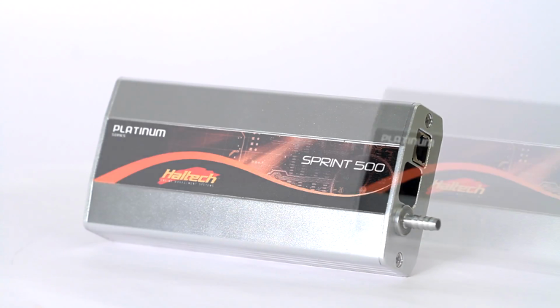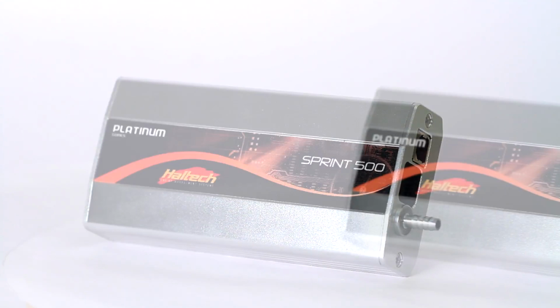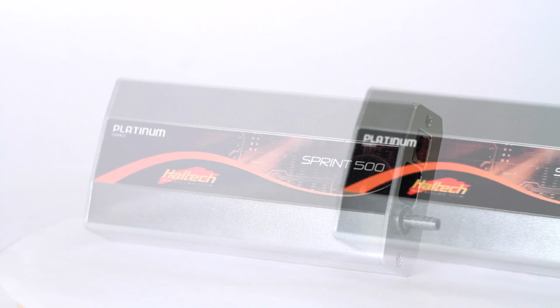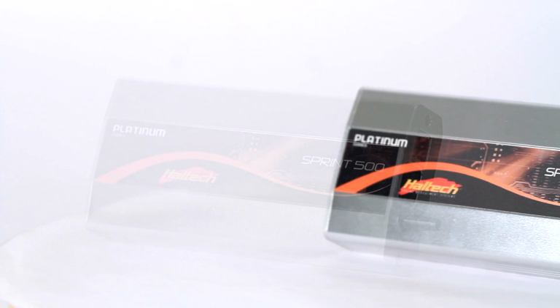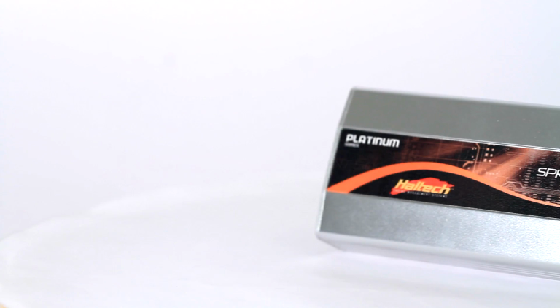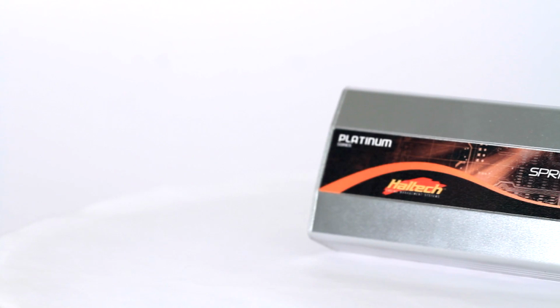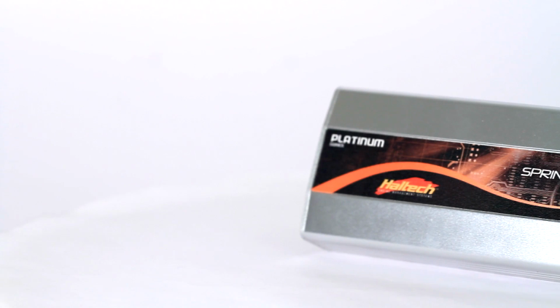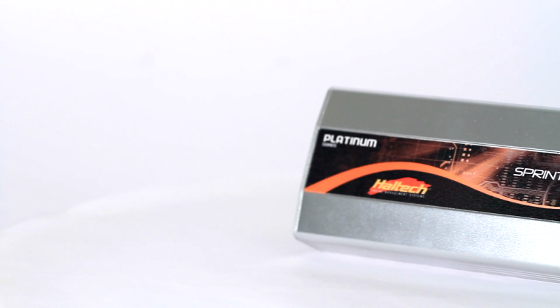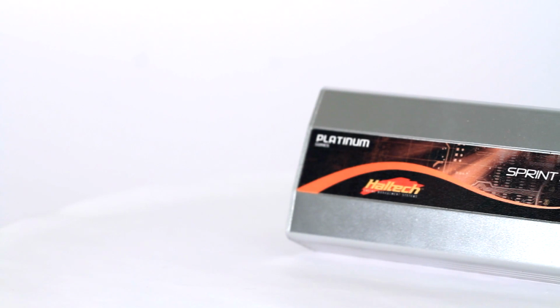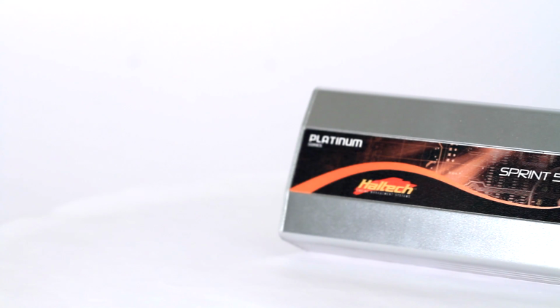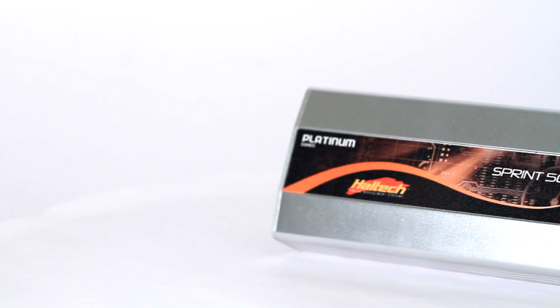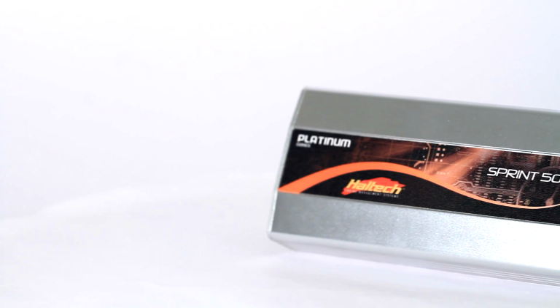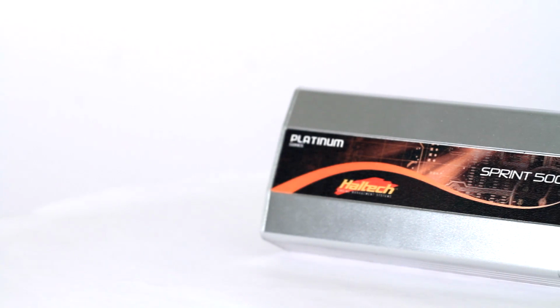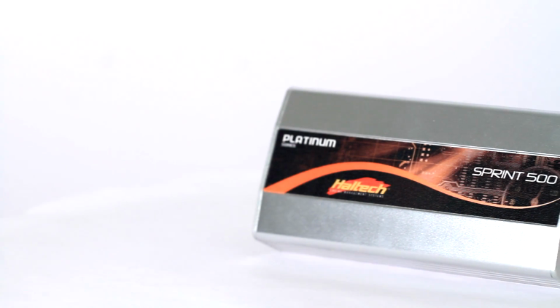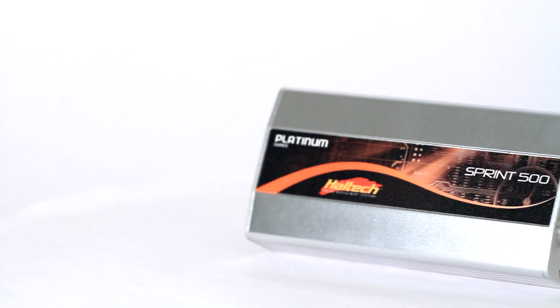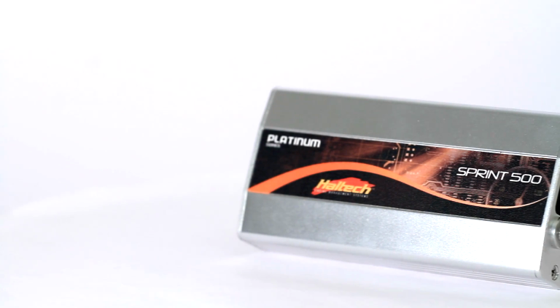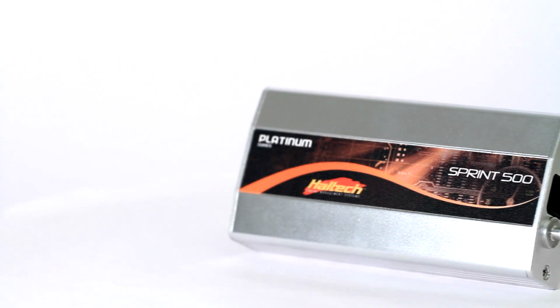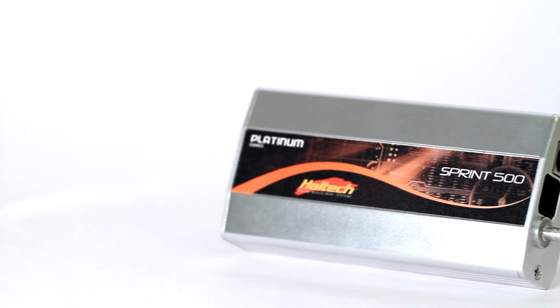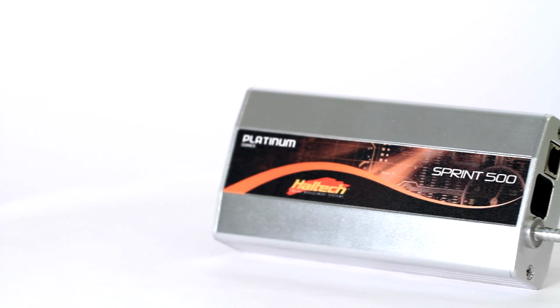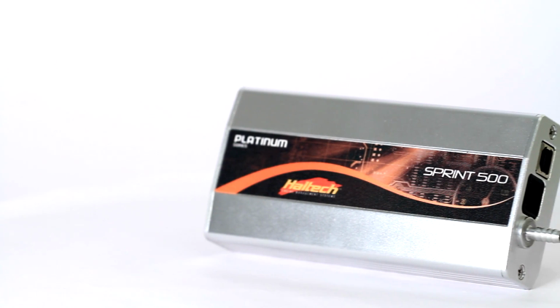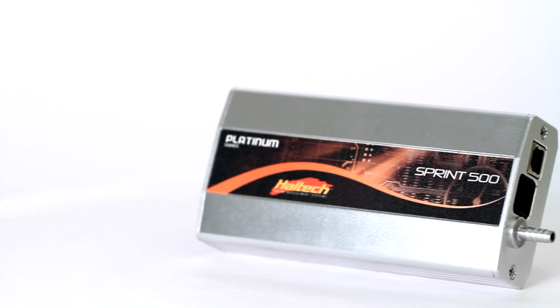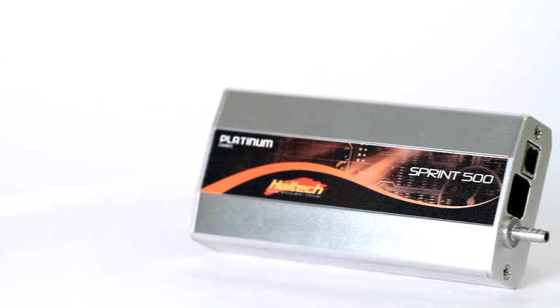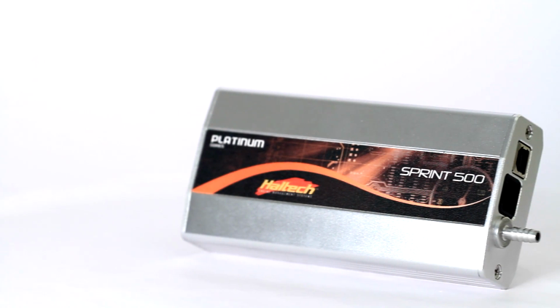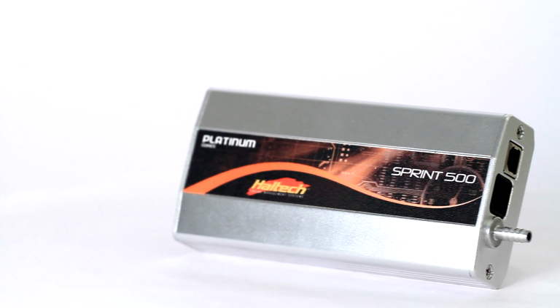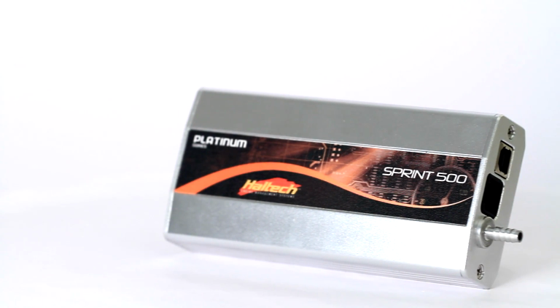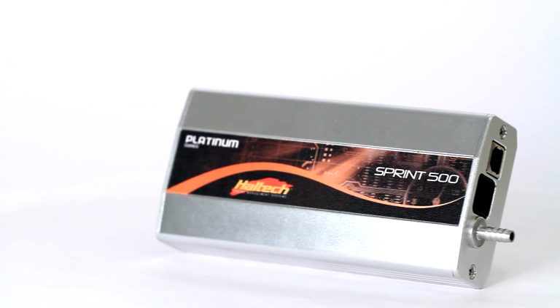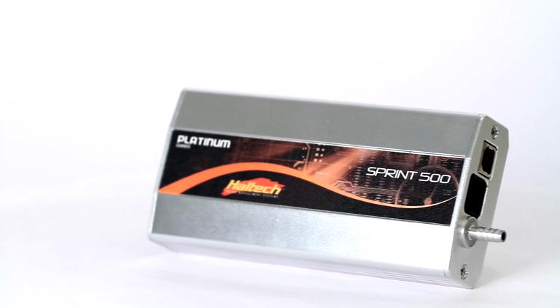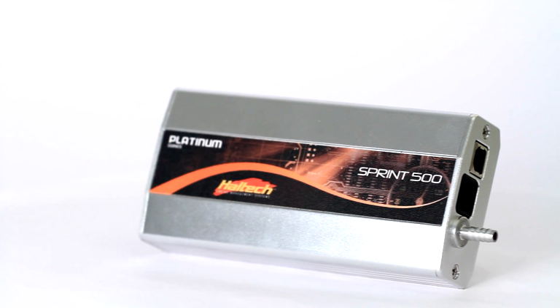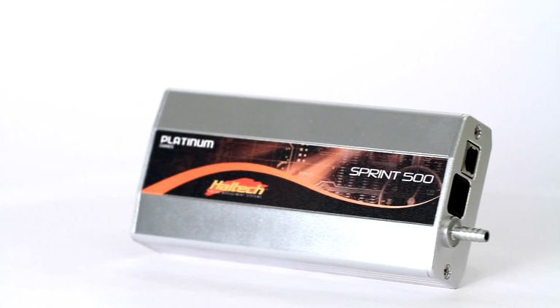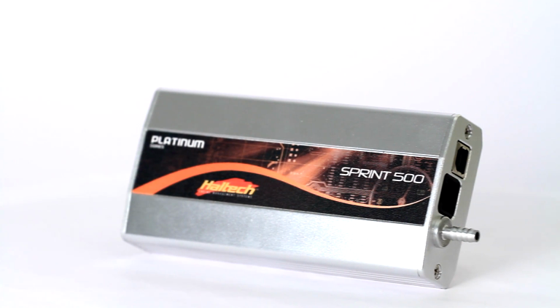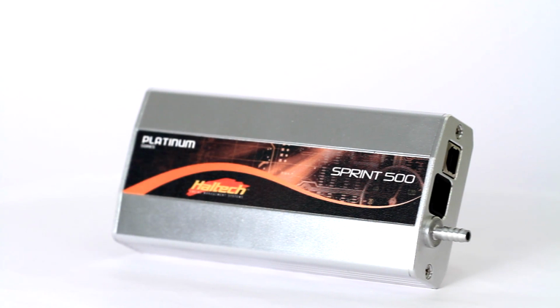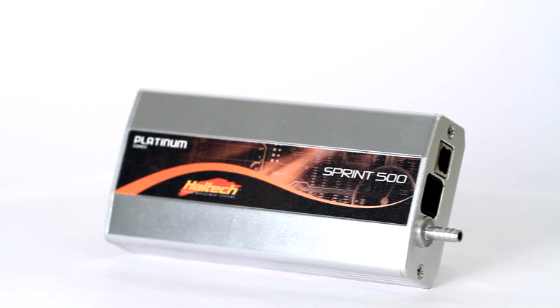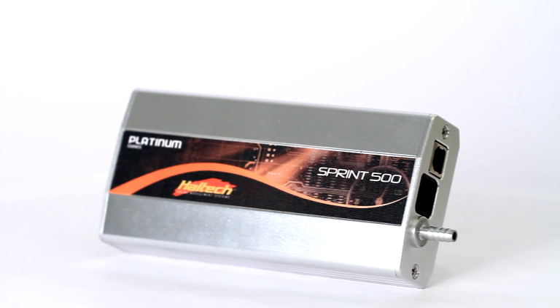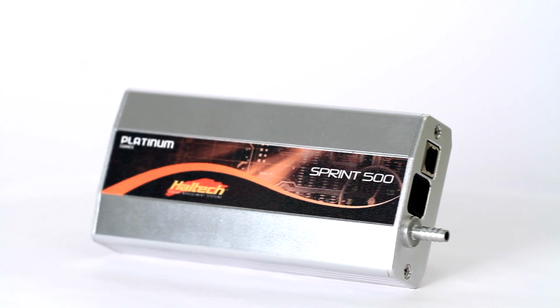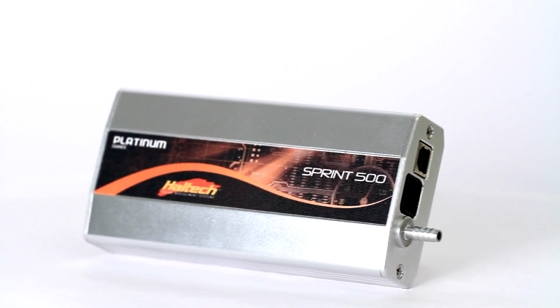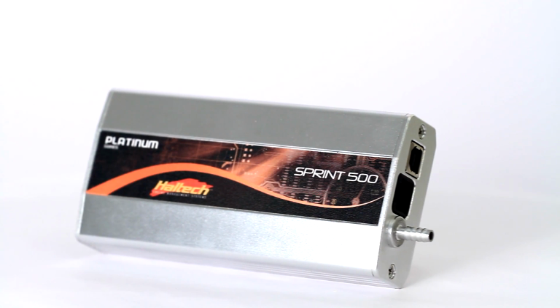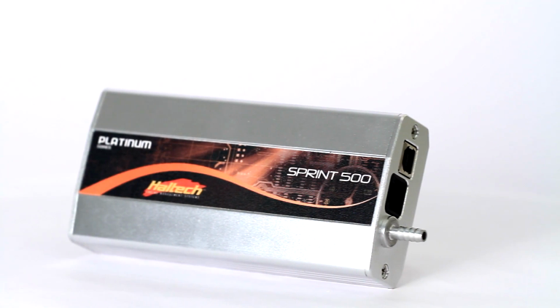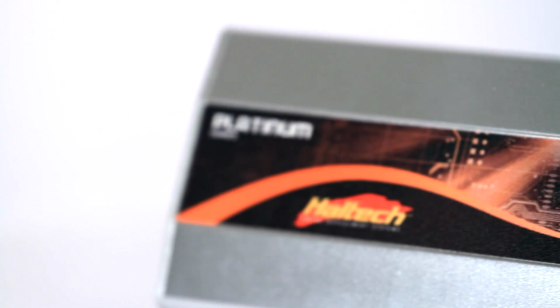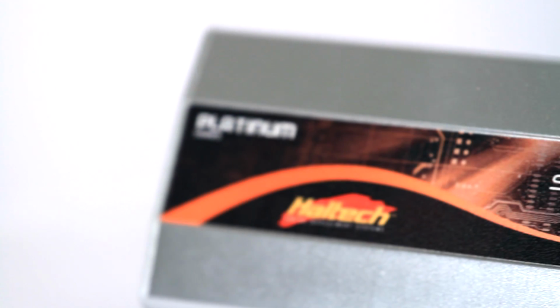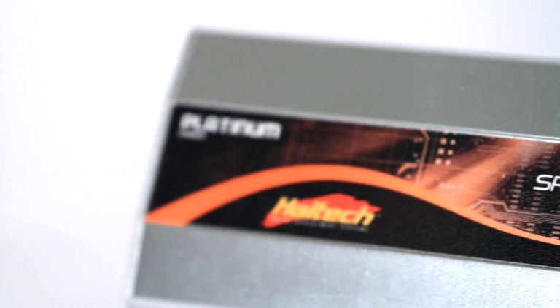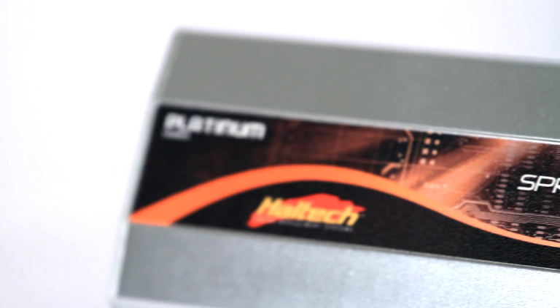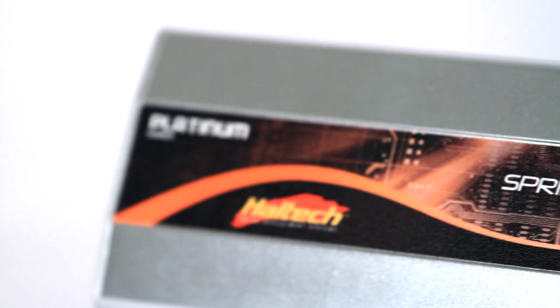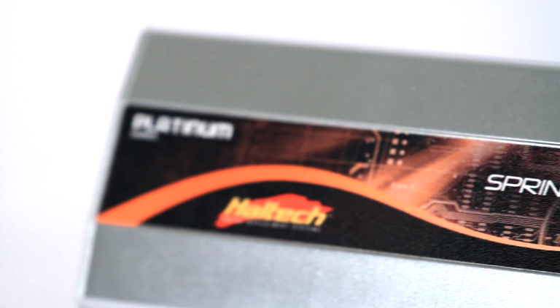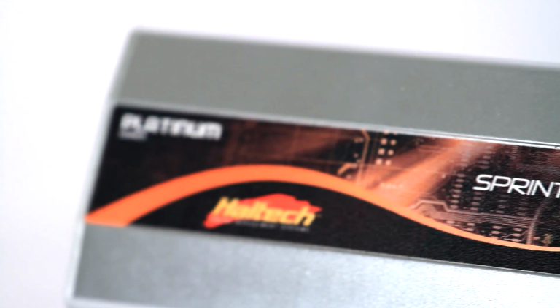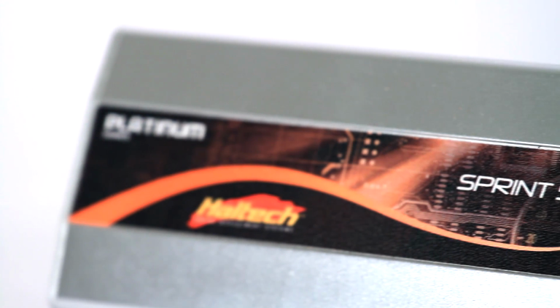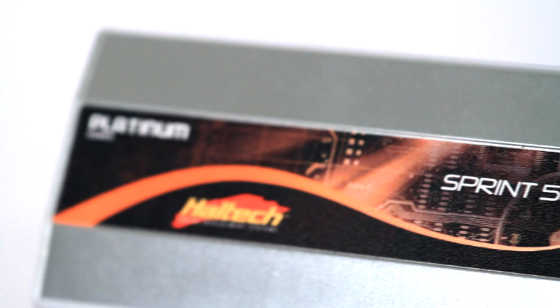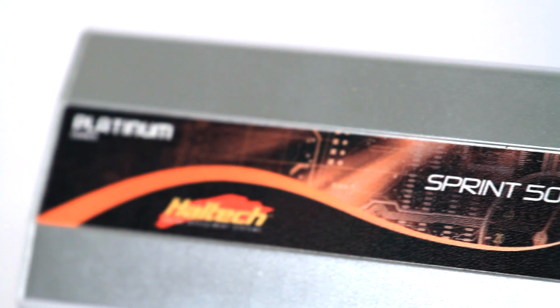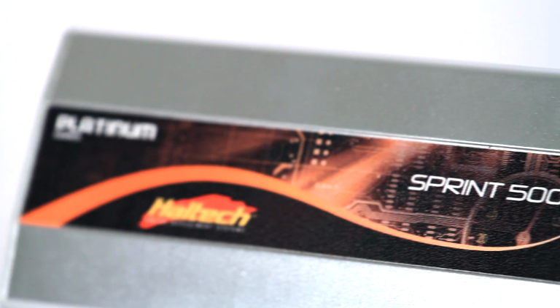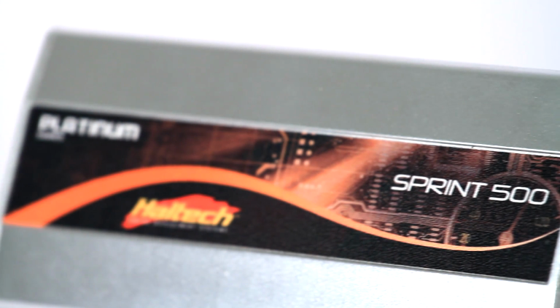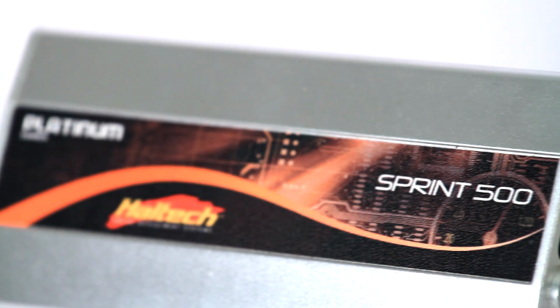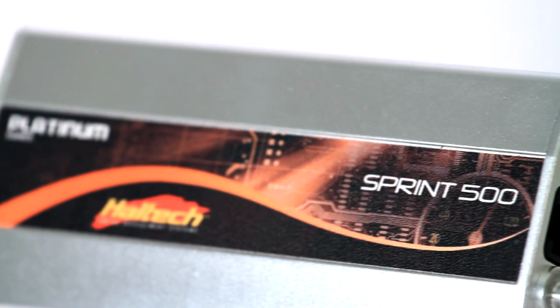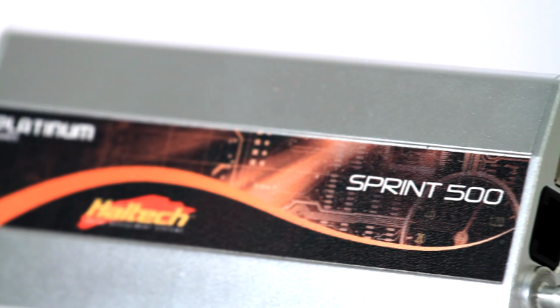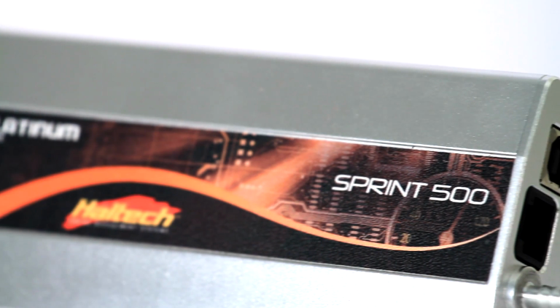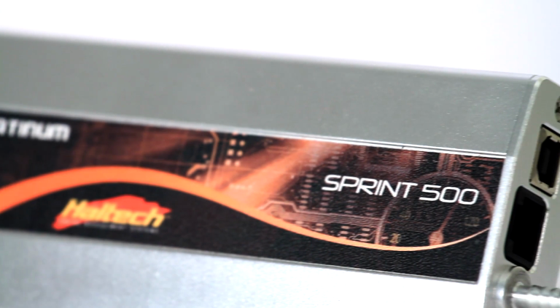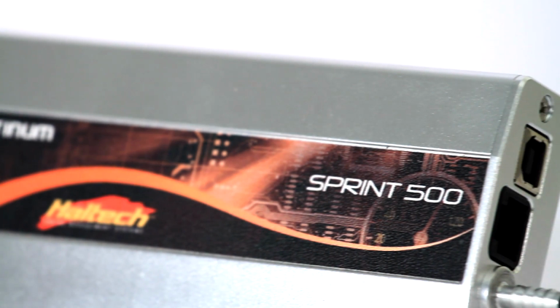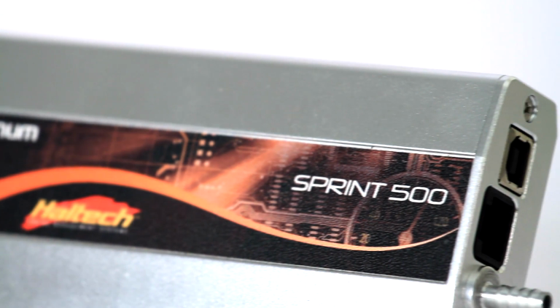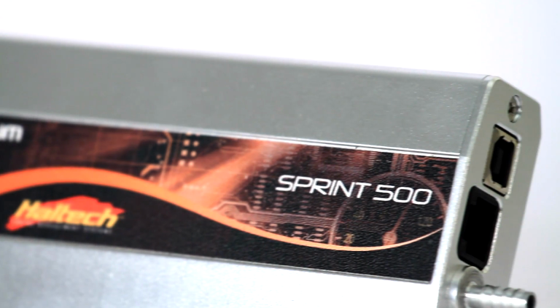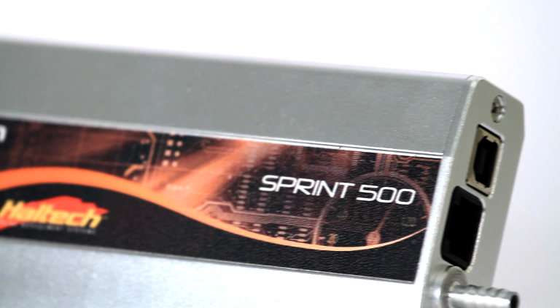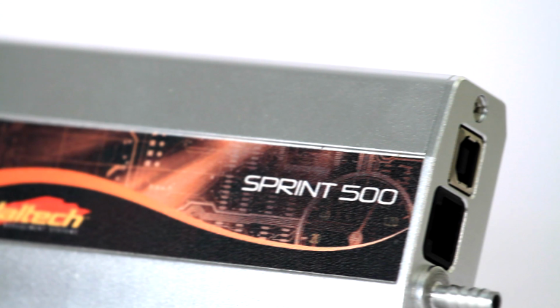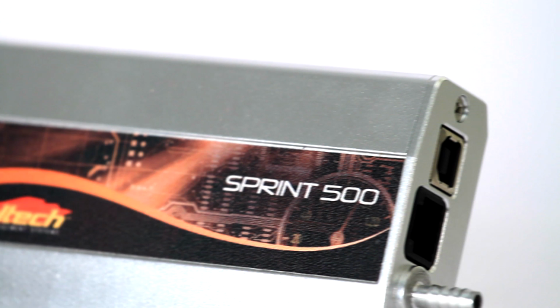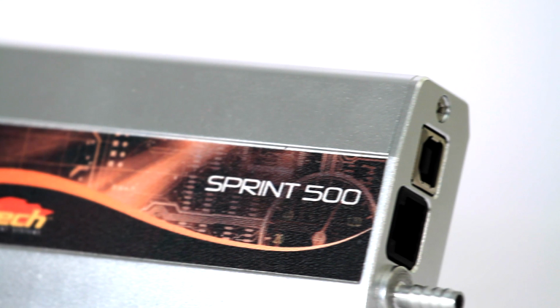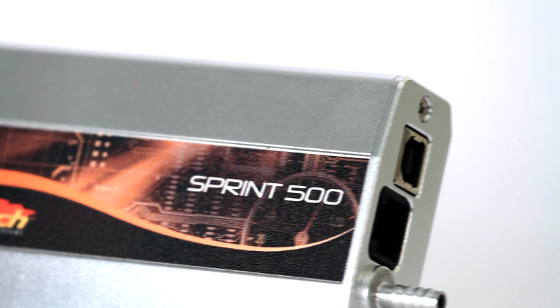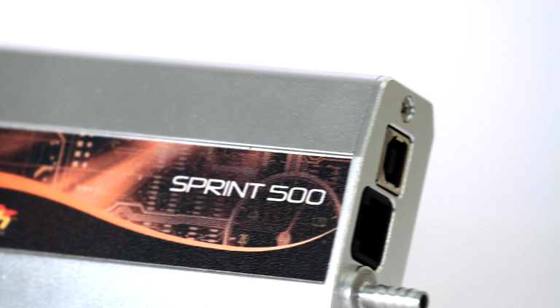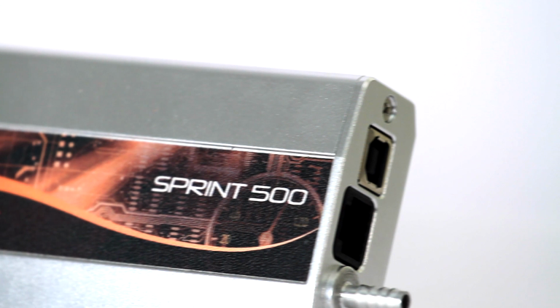Aimed at the budget conscious tuner, the Haltech Sprint 500 features a compact design and a rugged anodized aluminium casing.